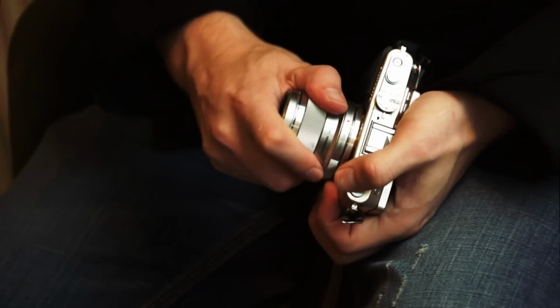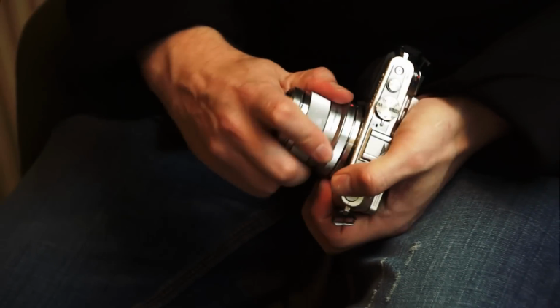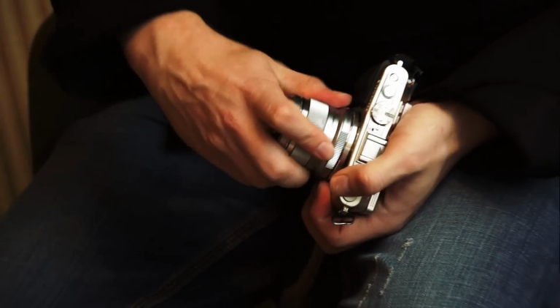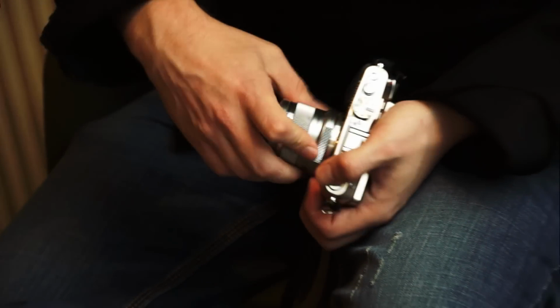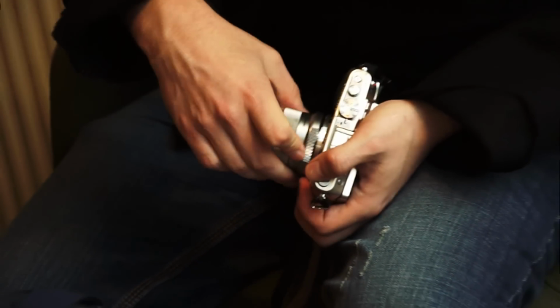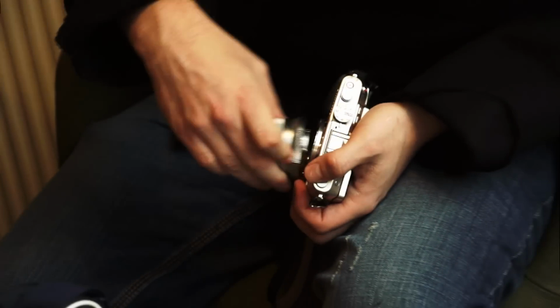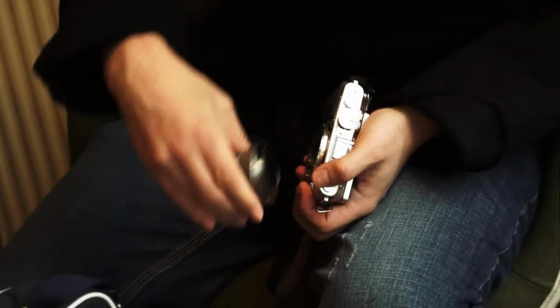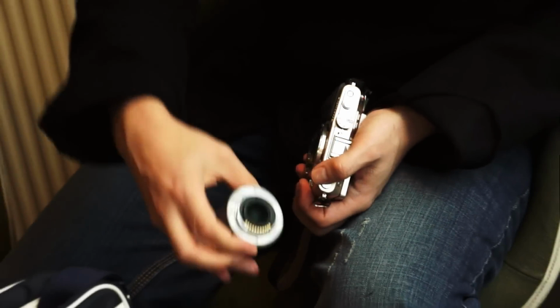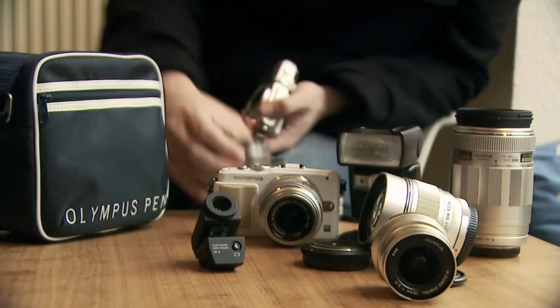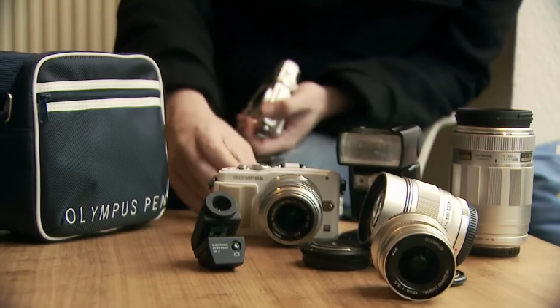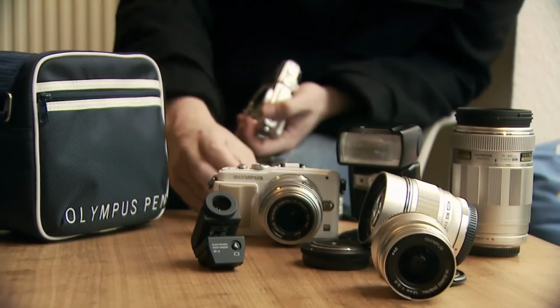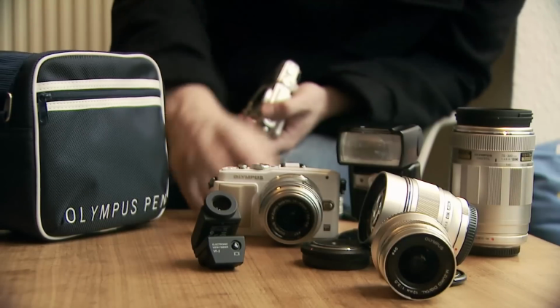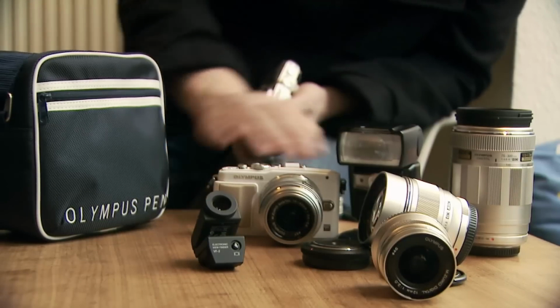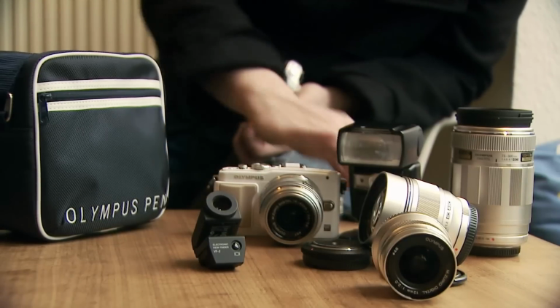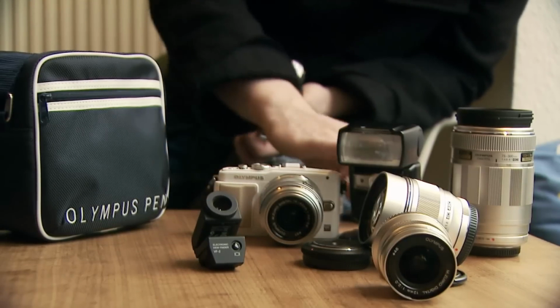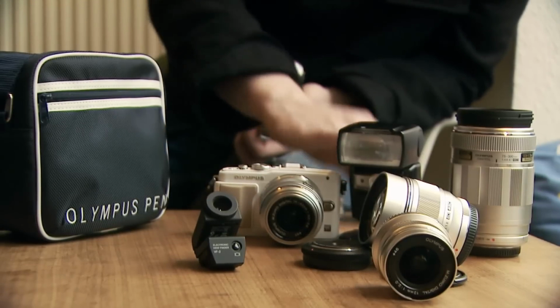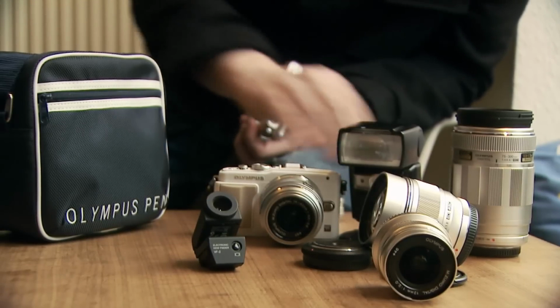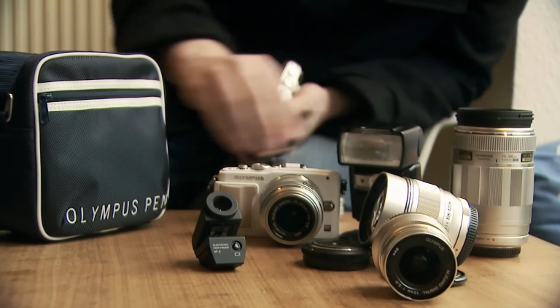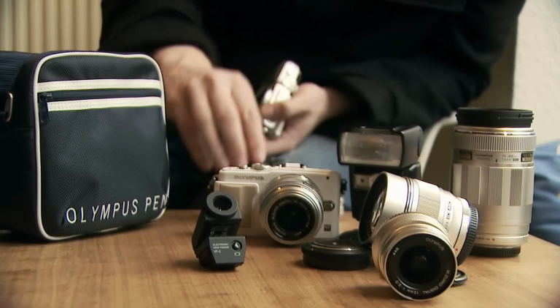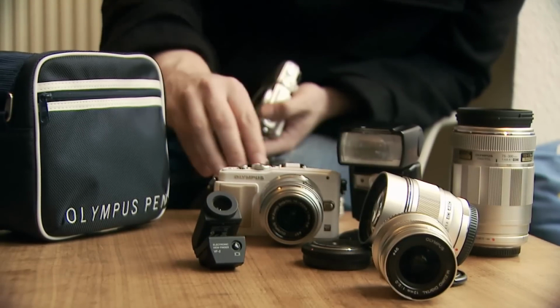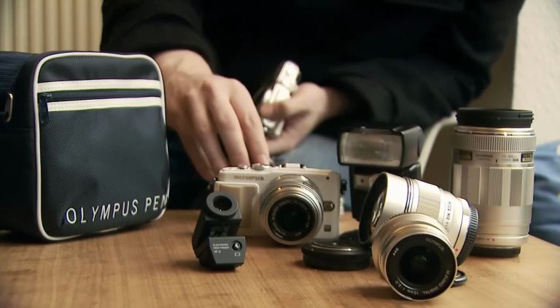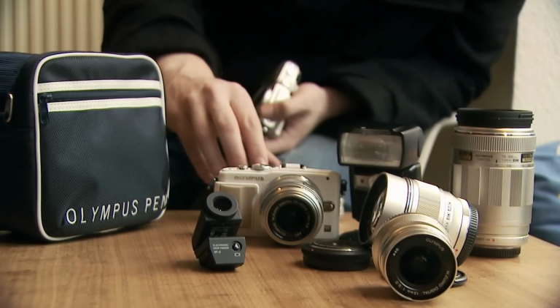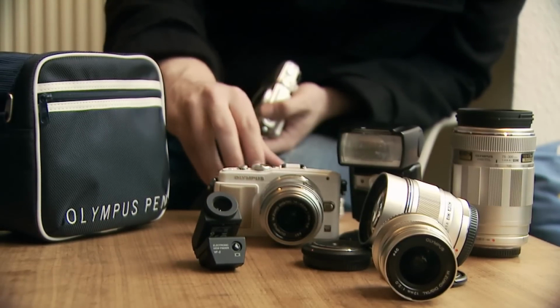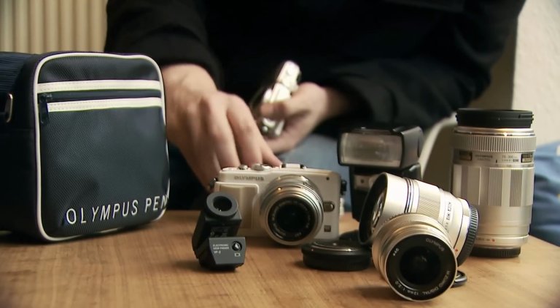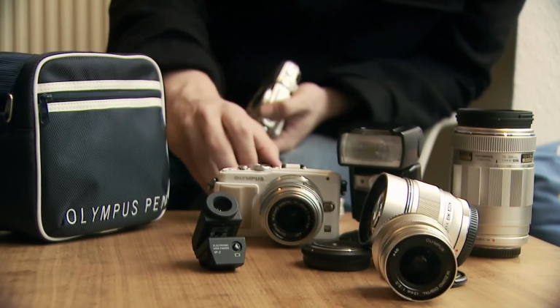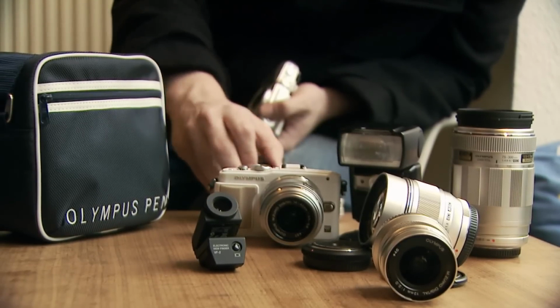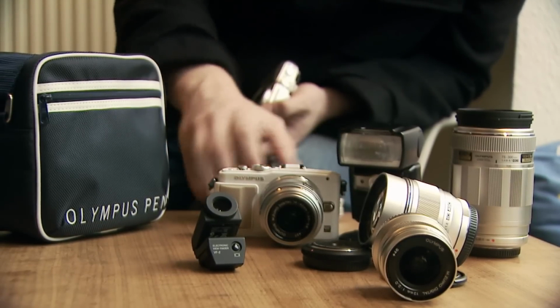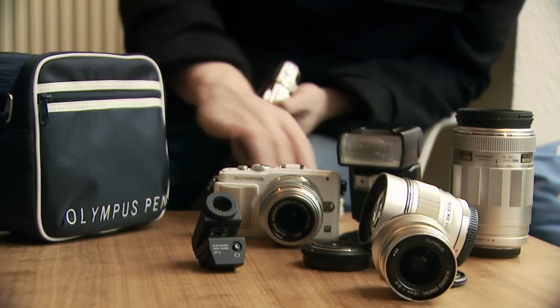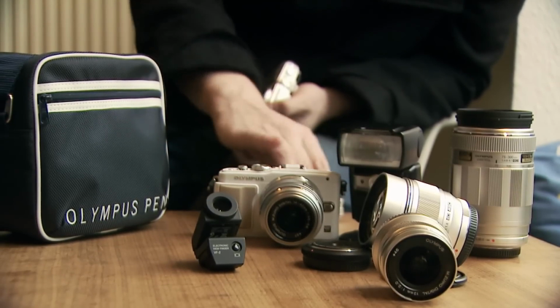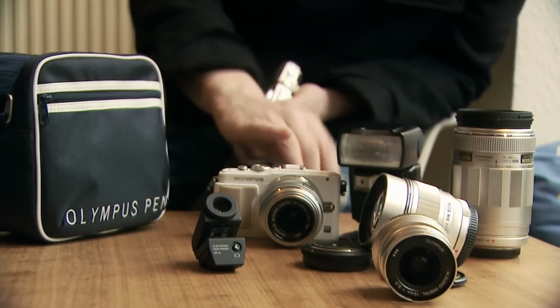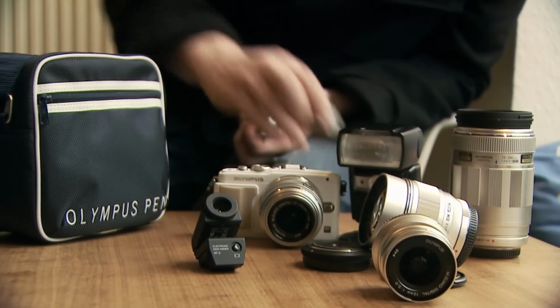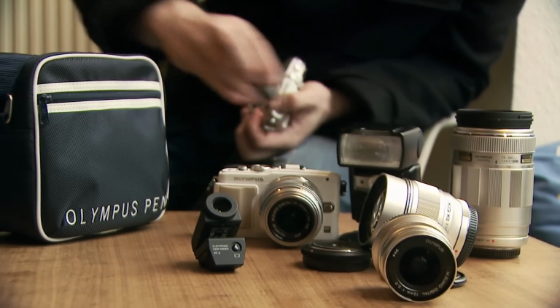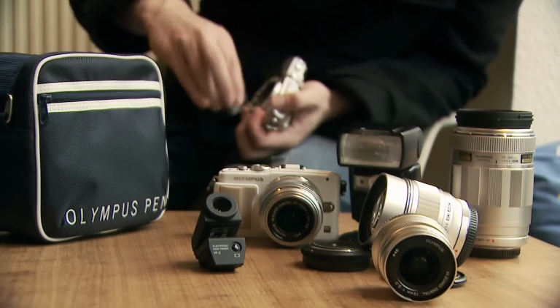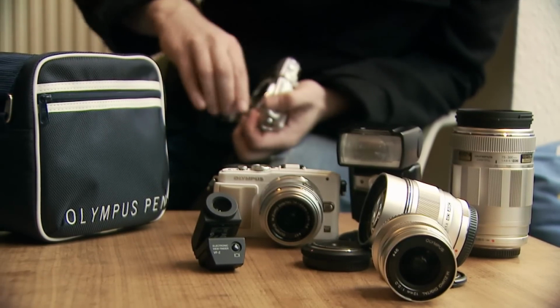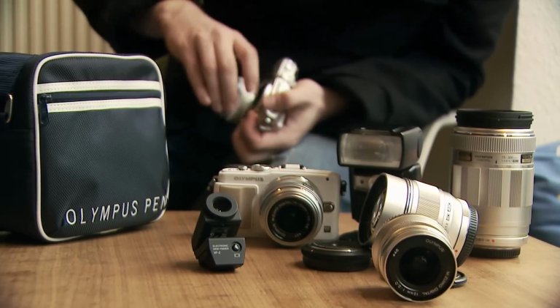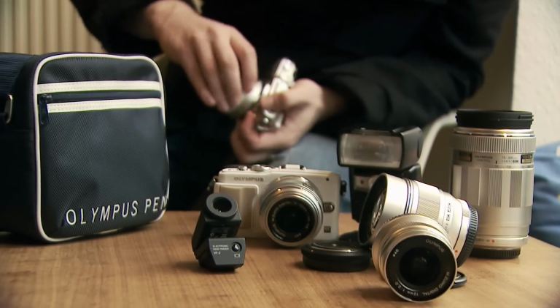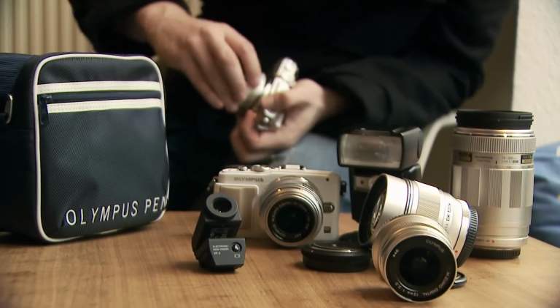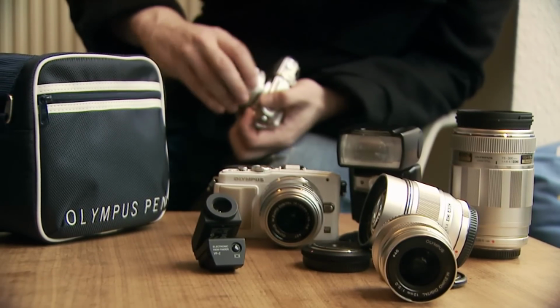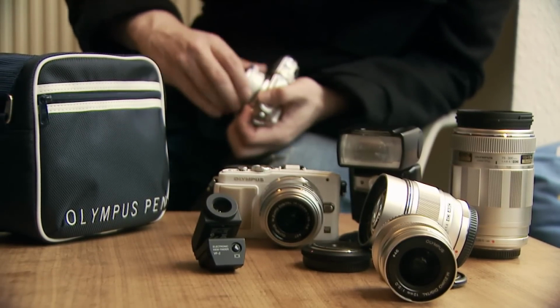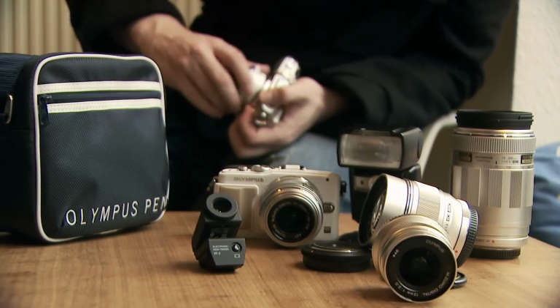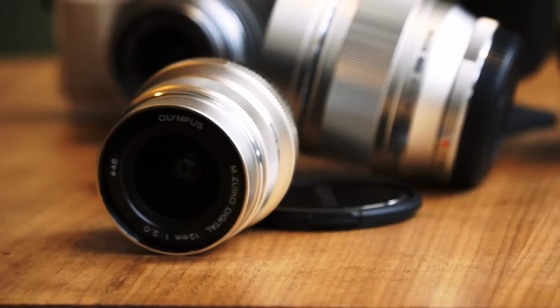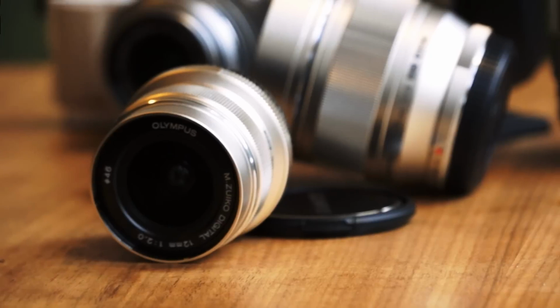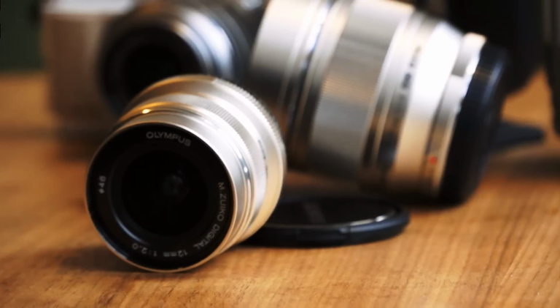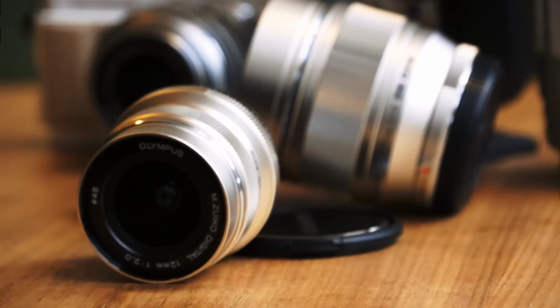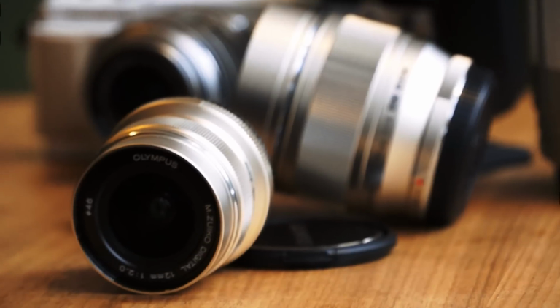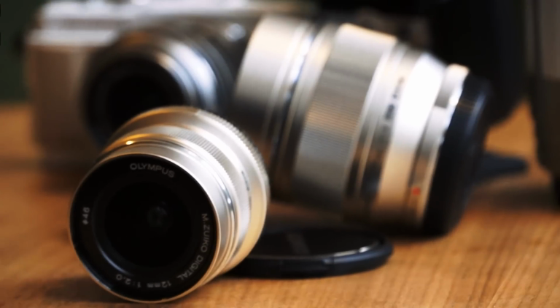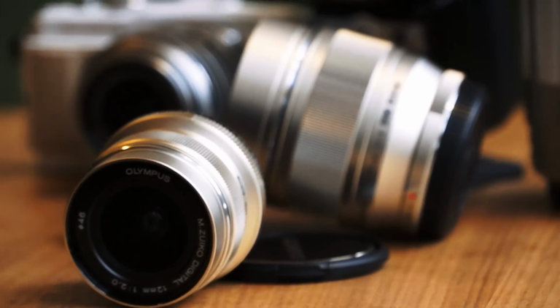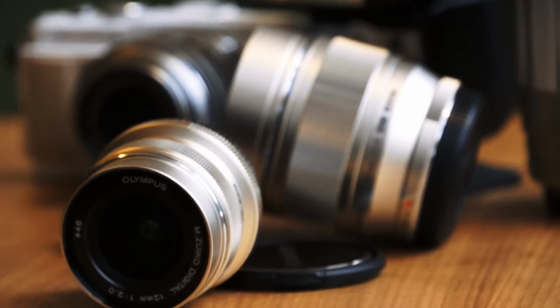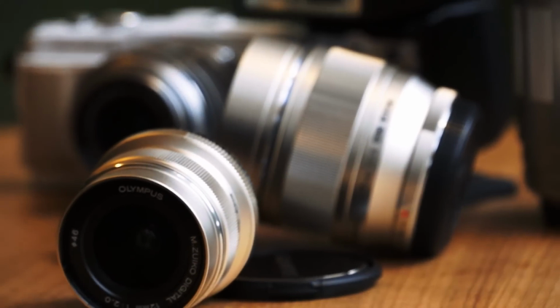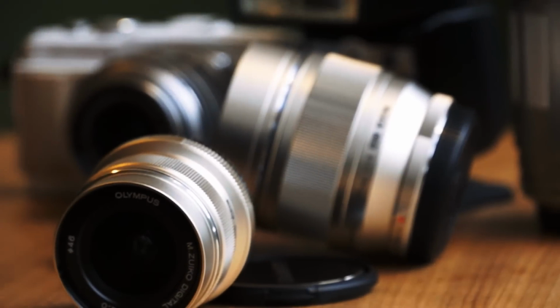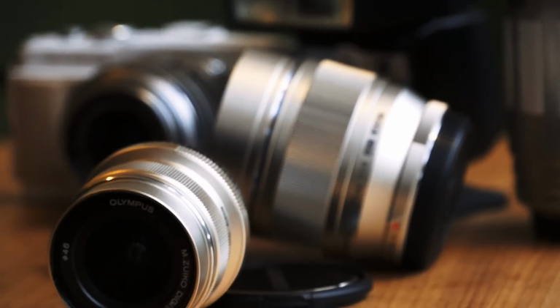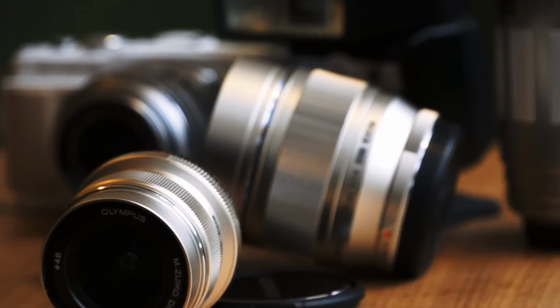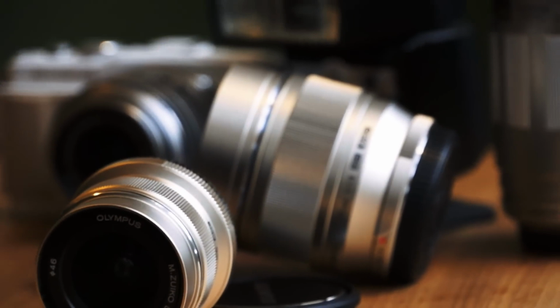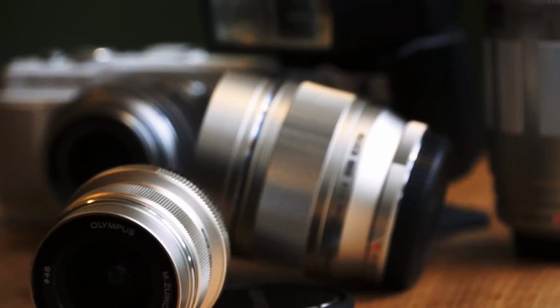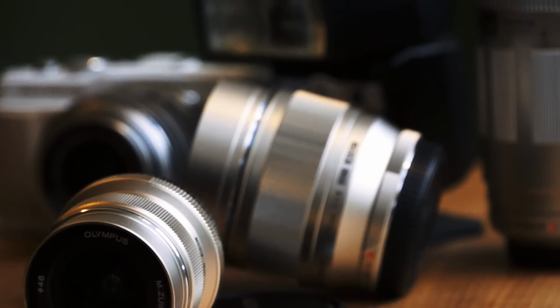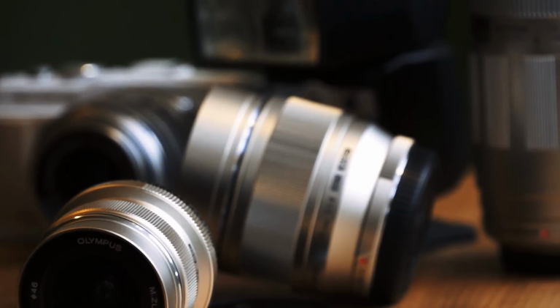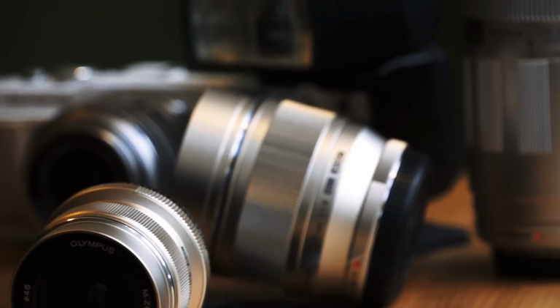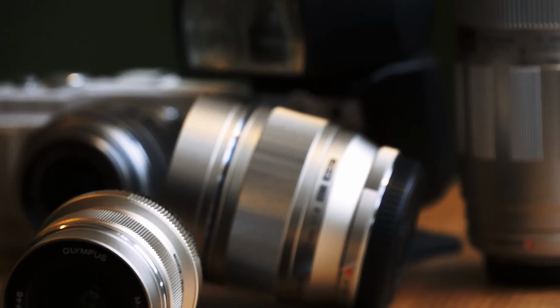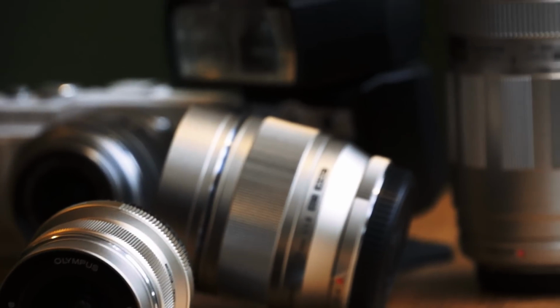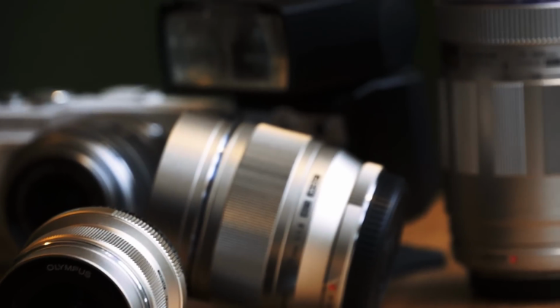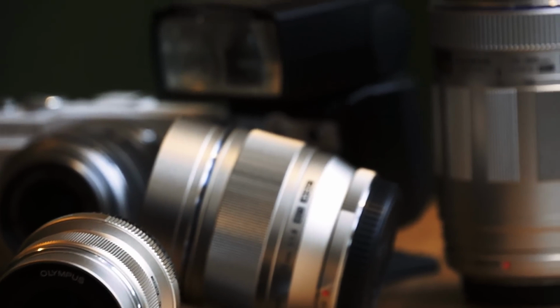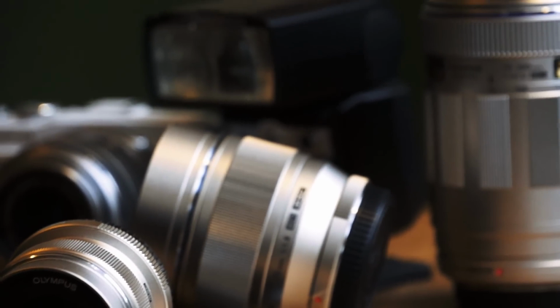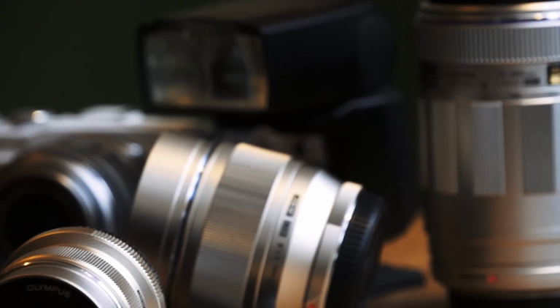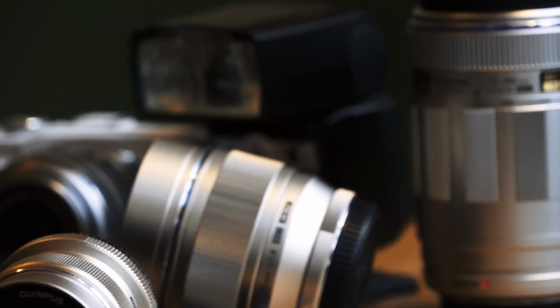Combined with the great lenses giving you a shallow depth of field, it truly makes this a wonderful camera system. Thank you.